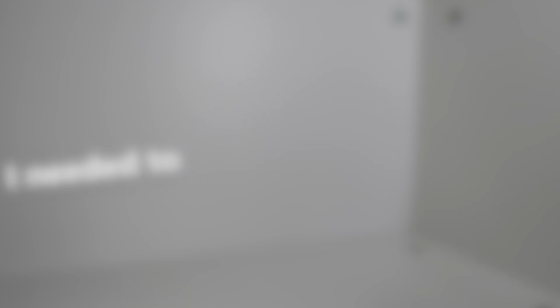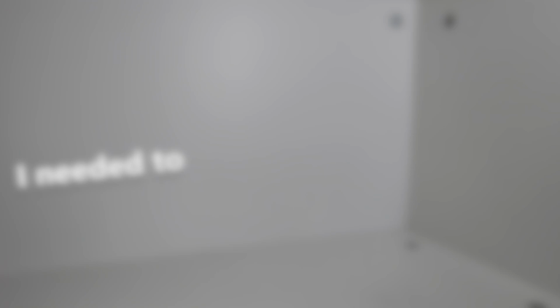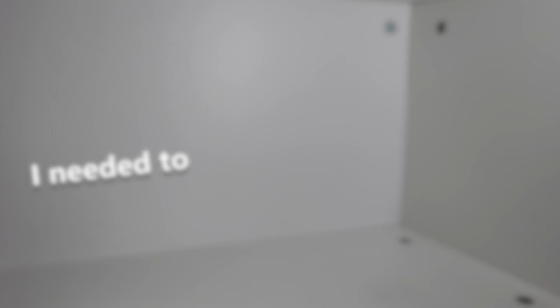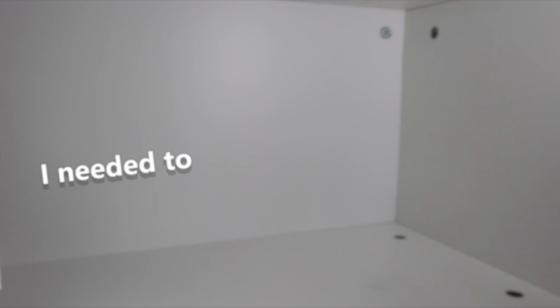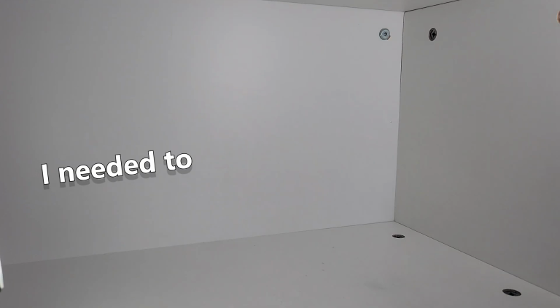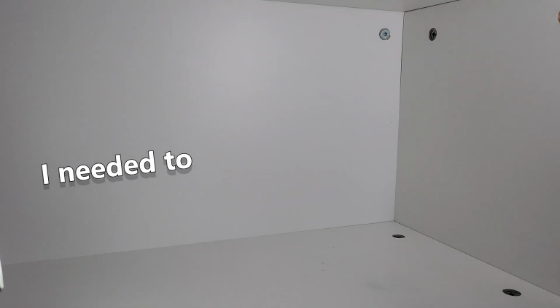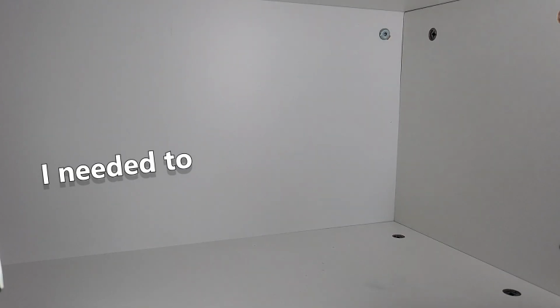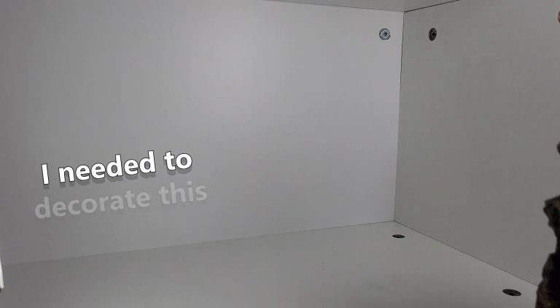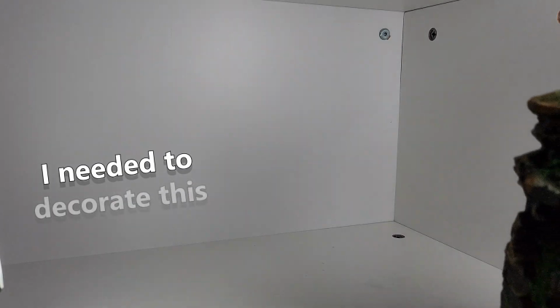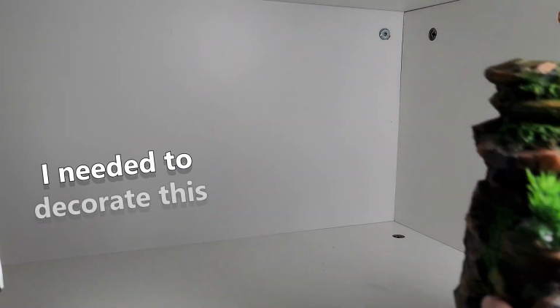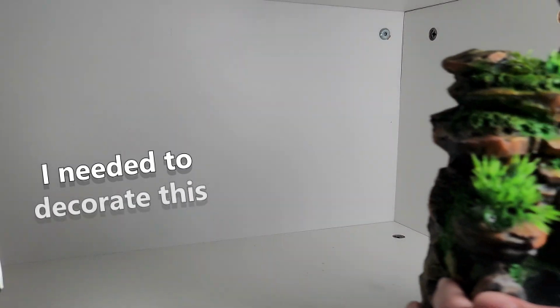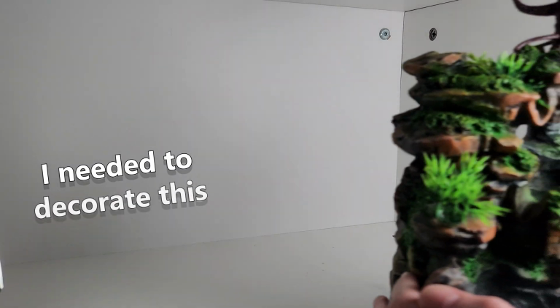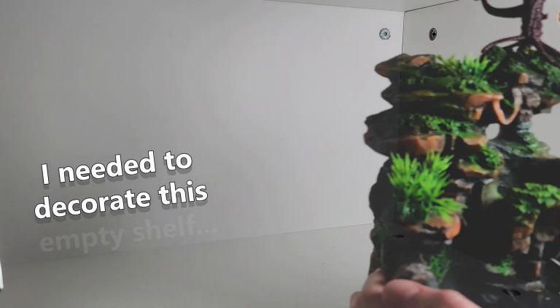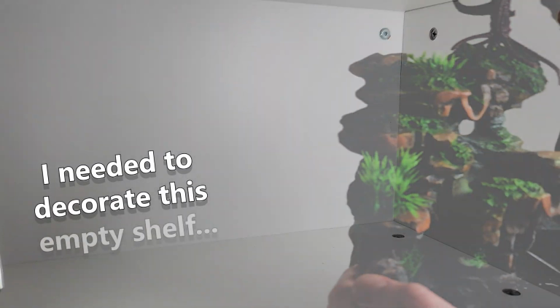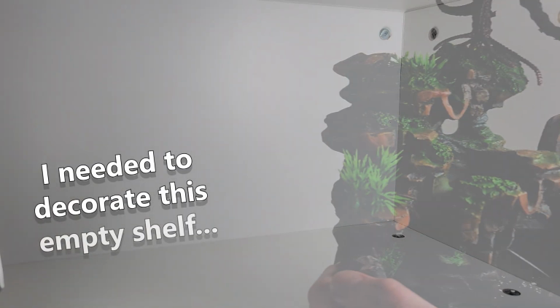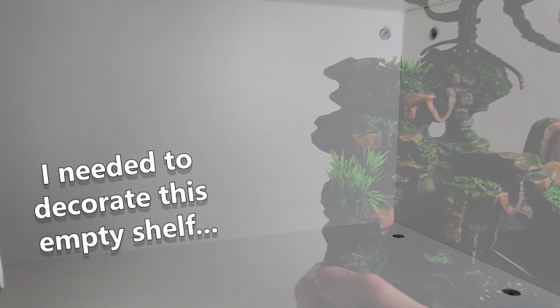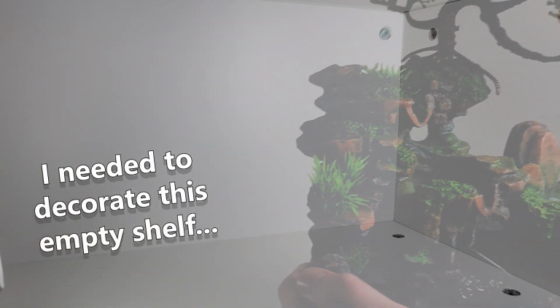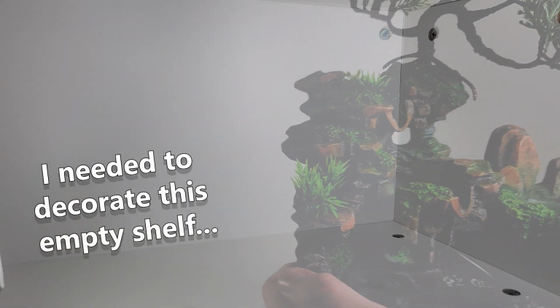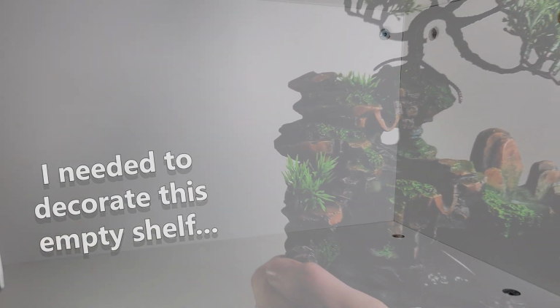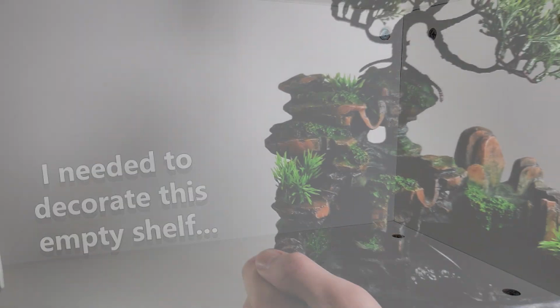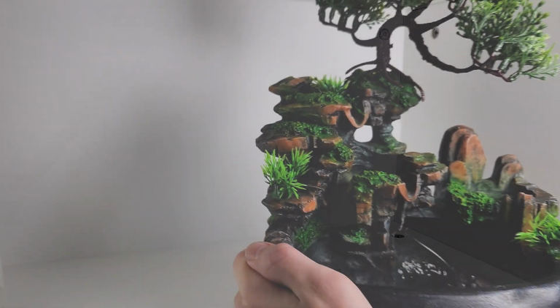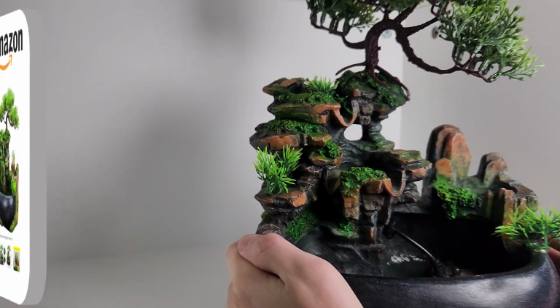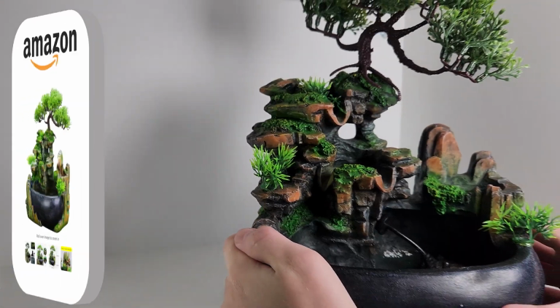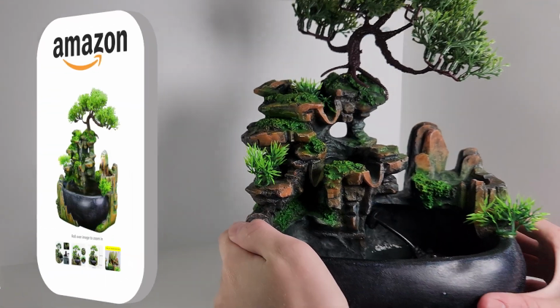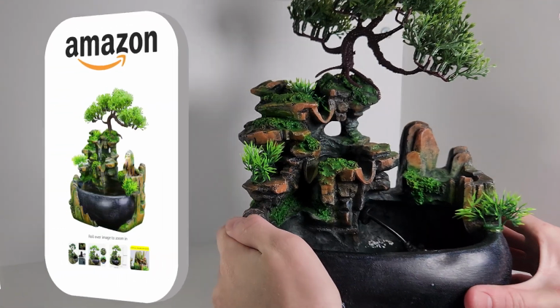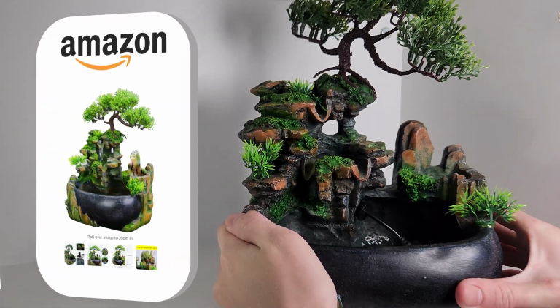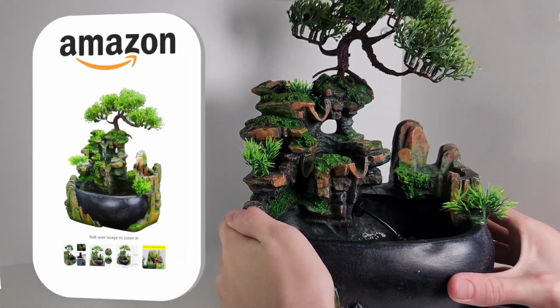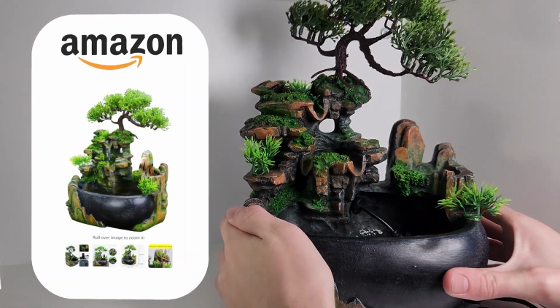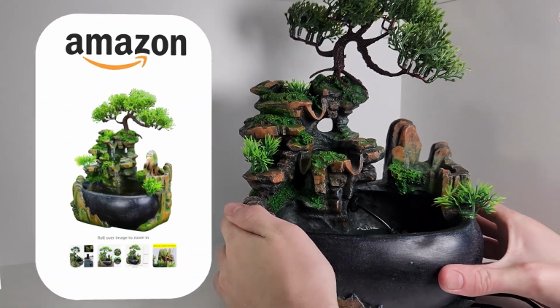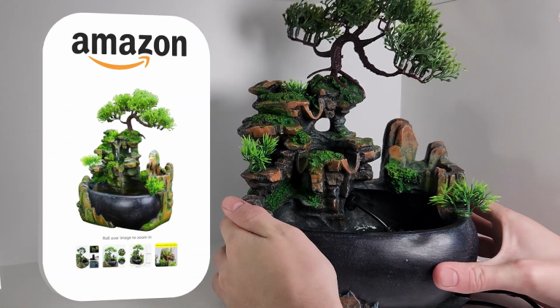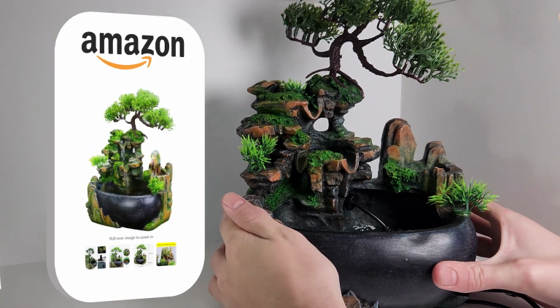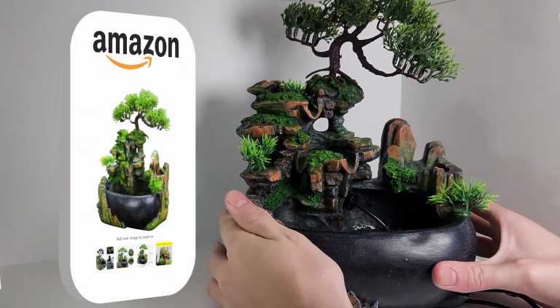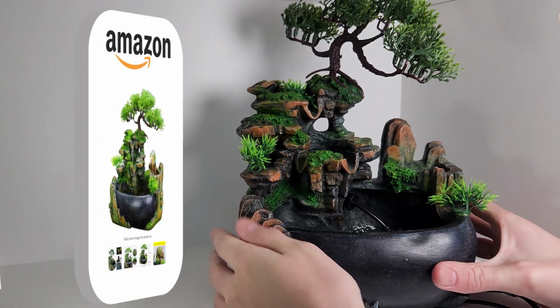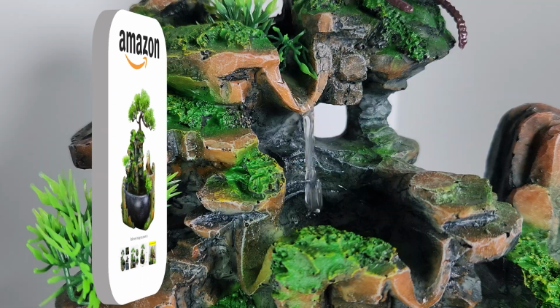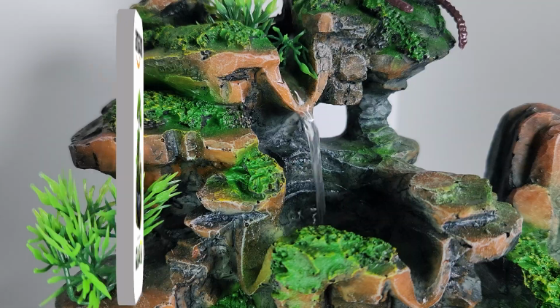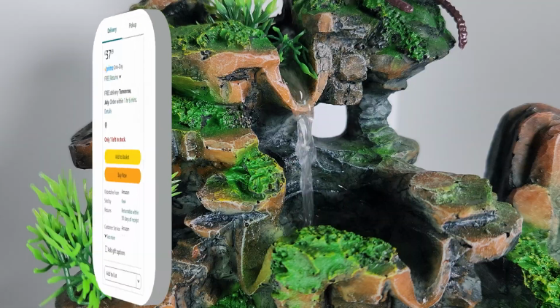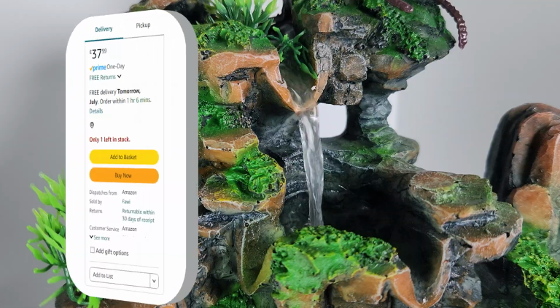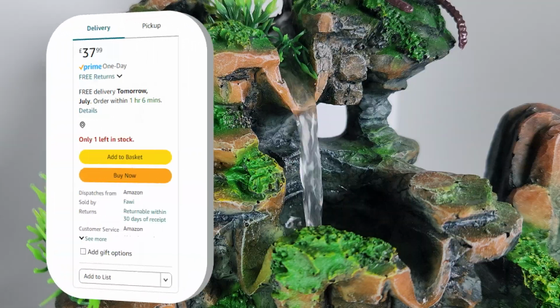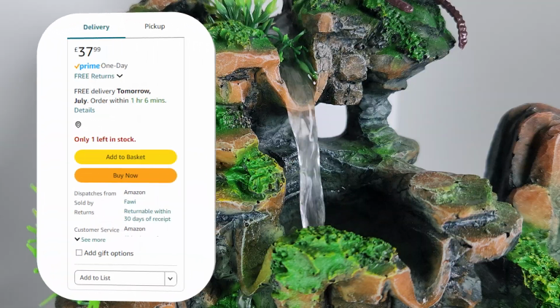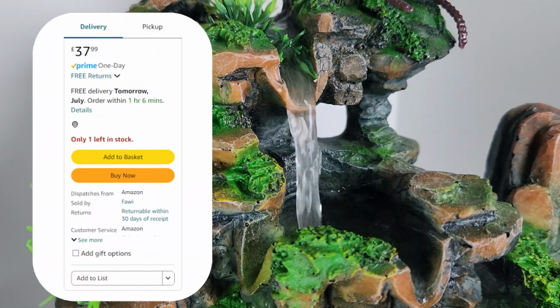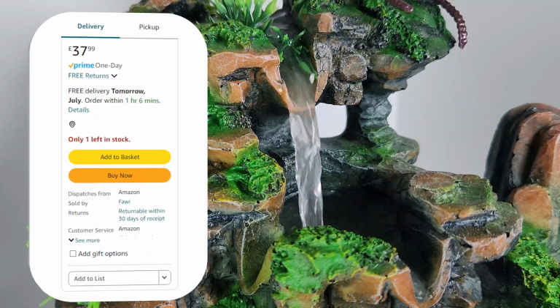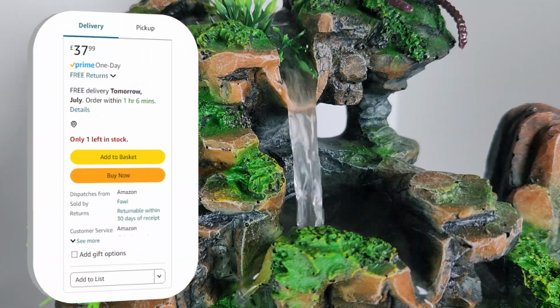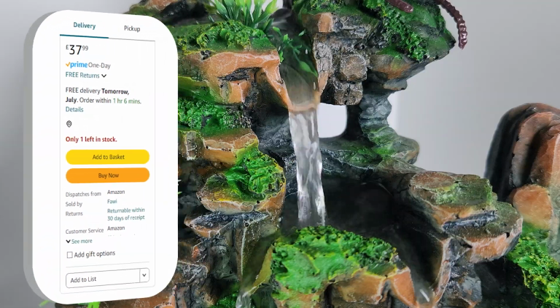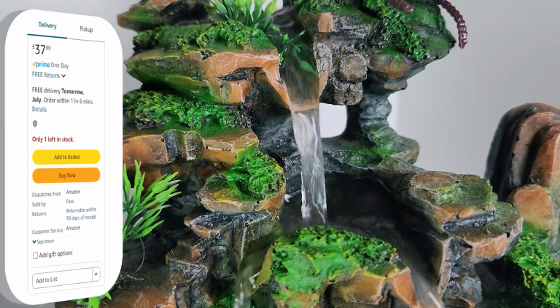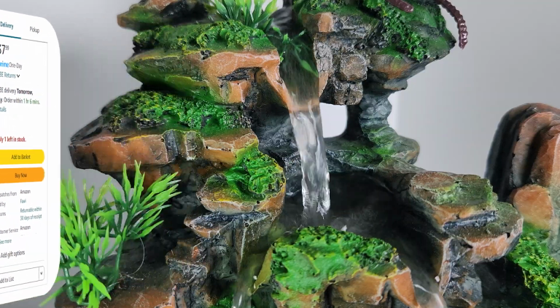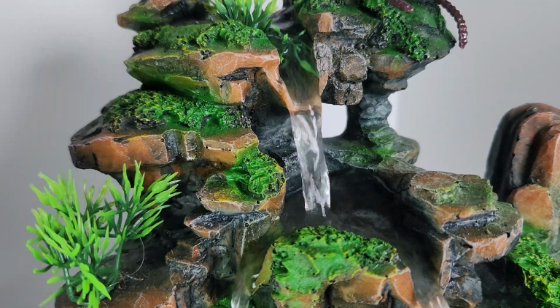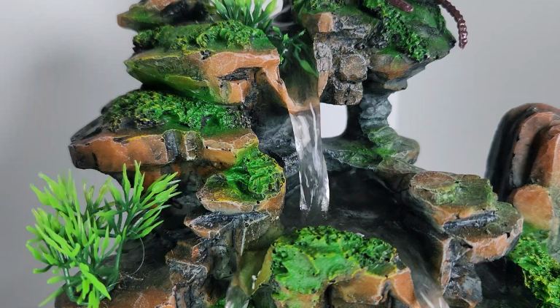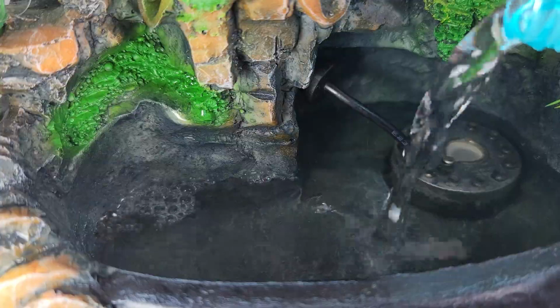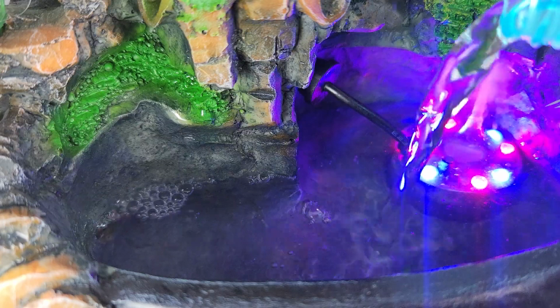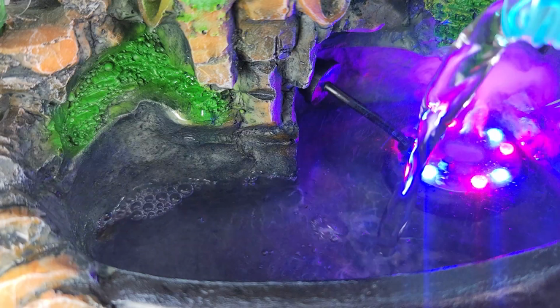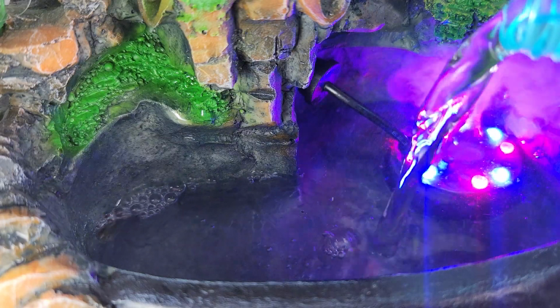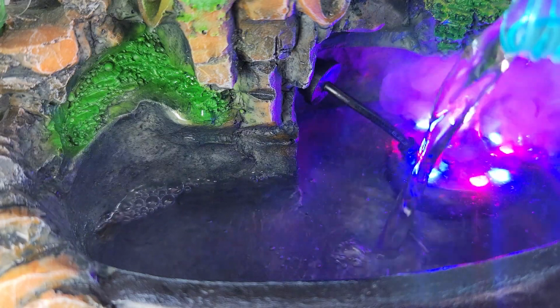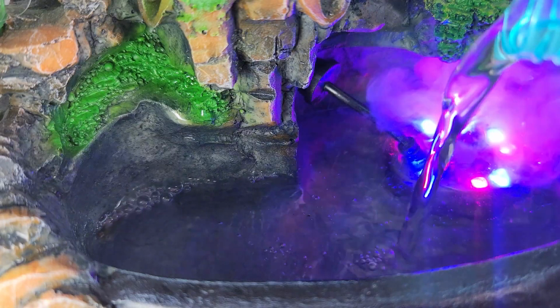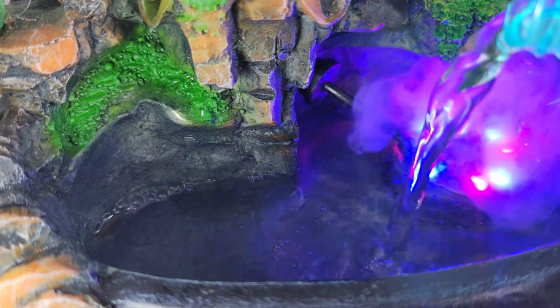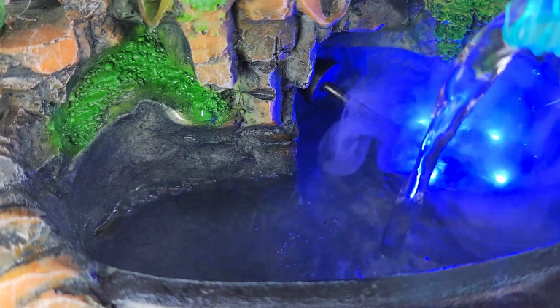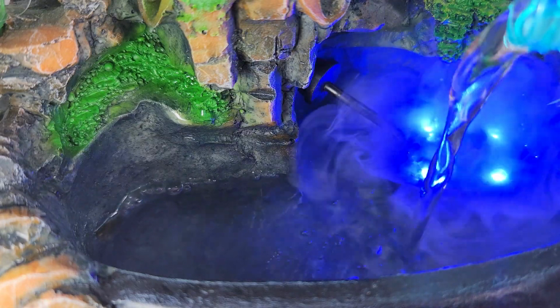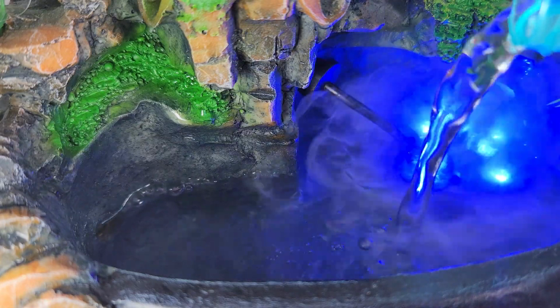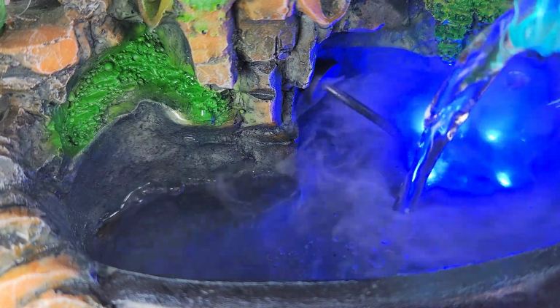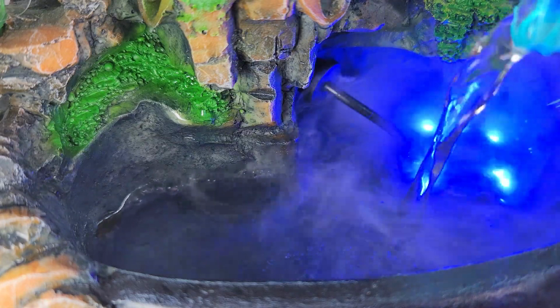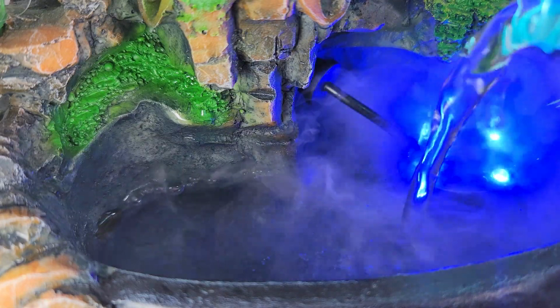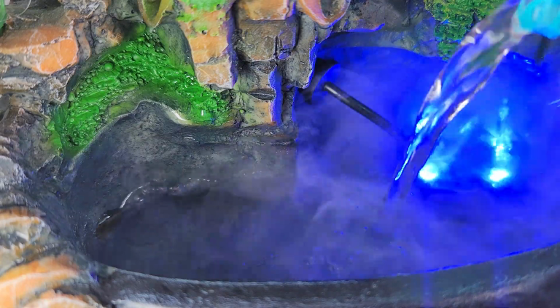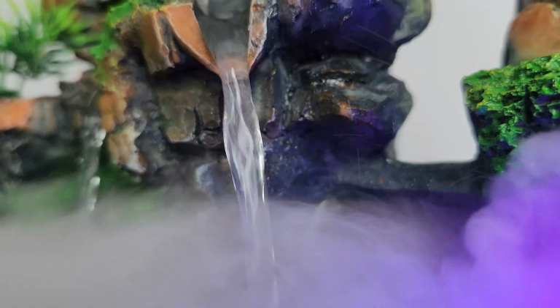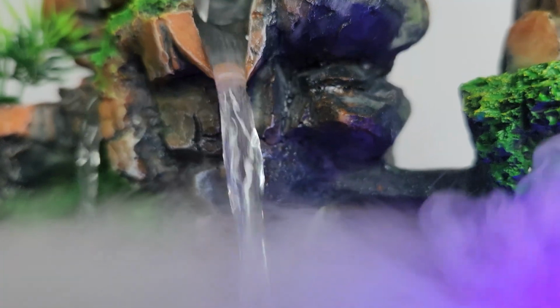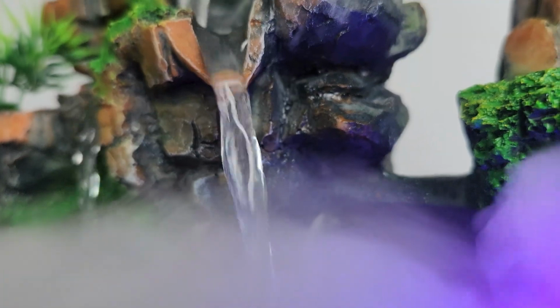I needed to decorate this empty shelf, so I bought this waterfall off Amazon and called it a day. One small problem — it's a bit of a cop-out.